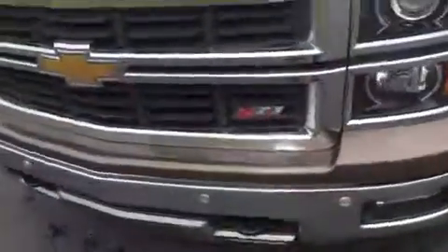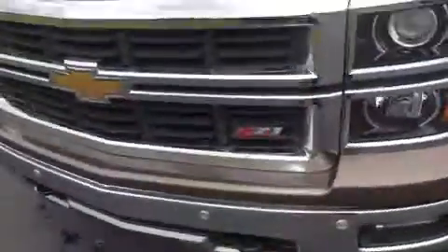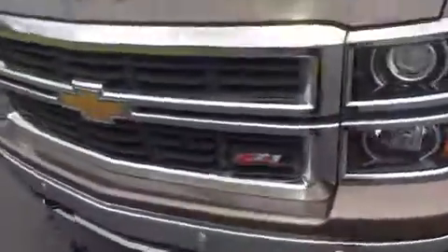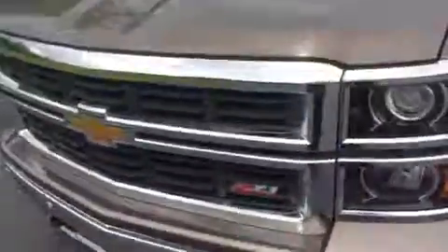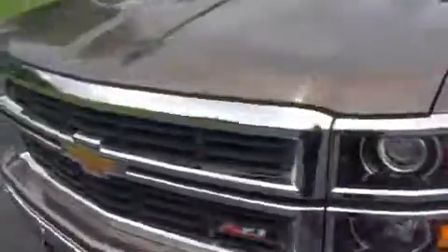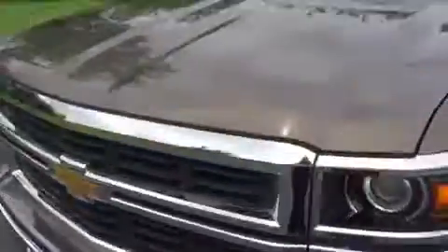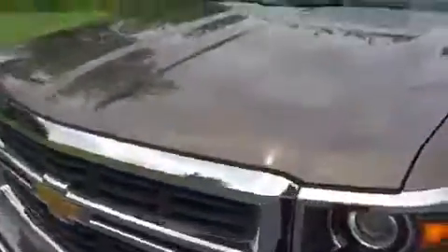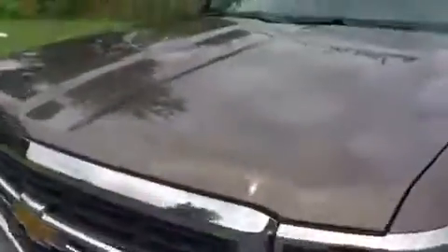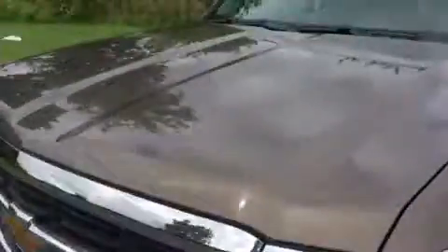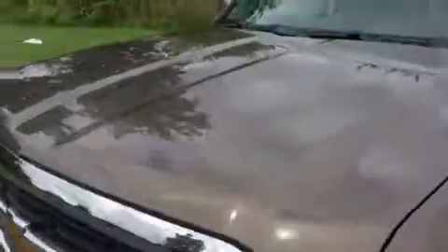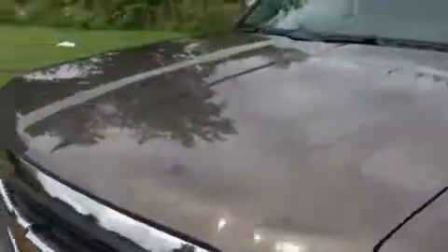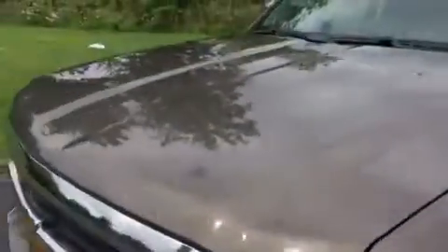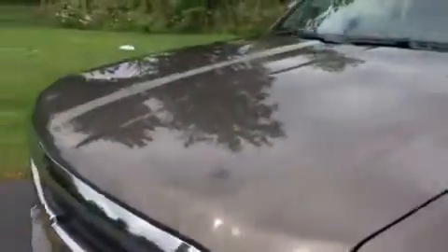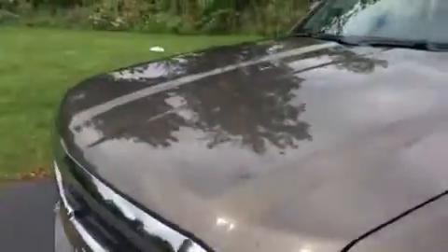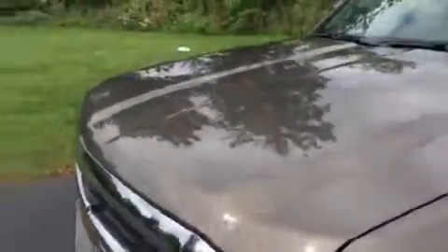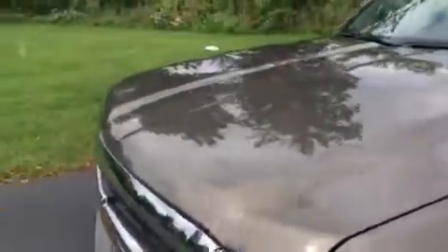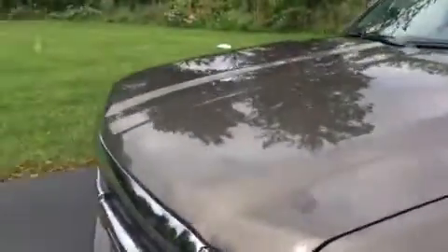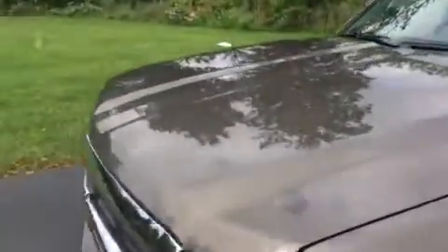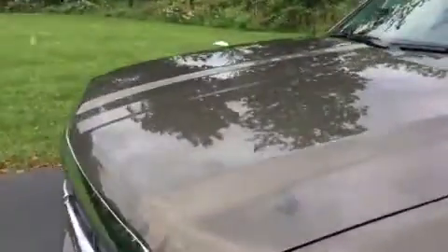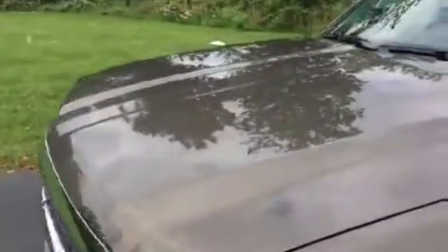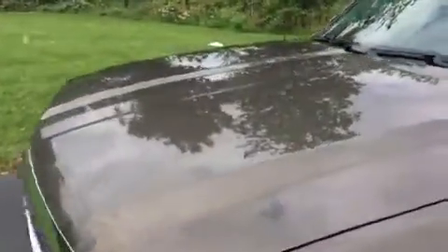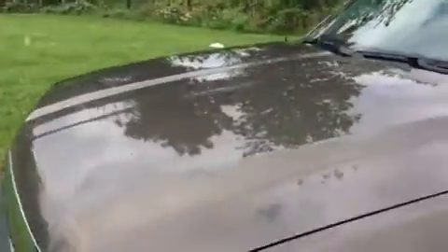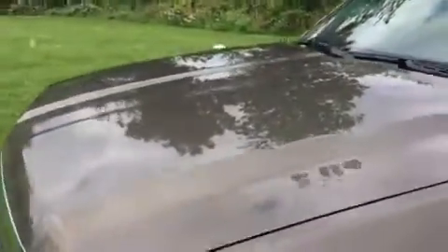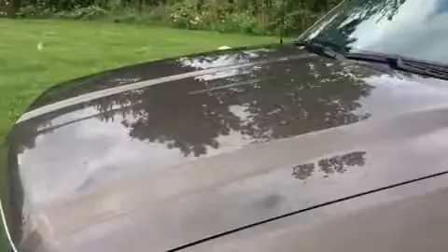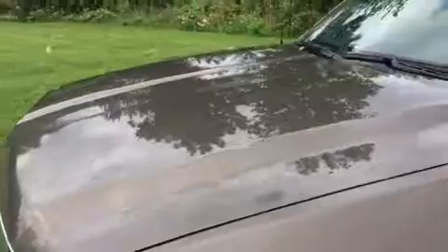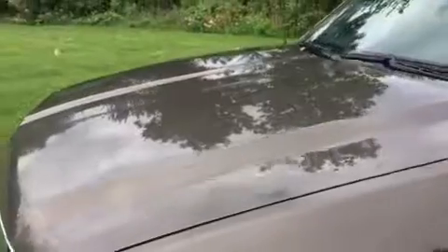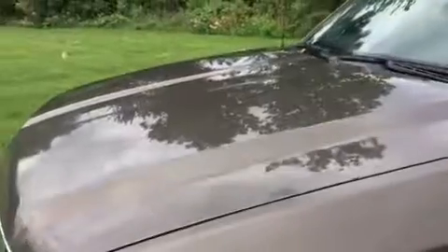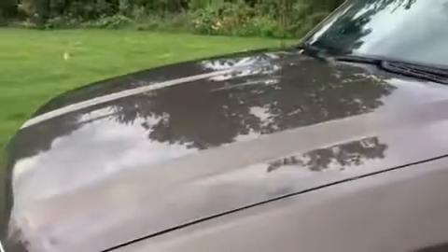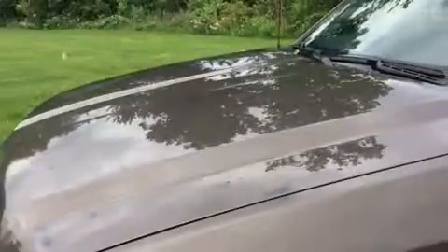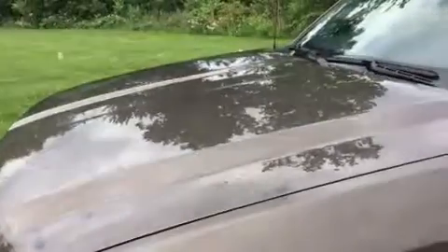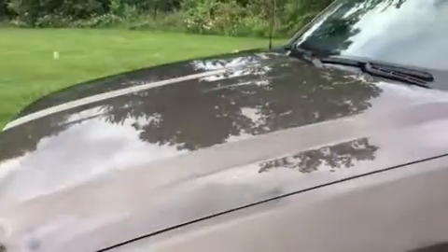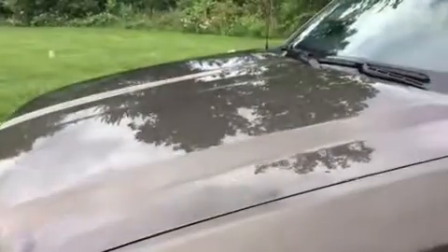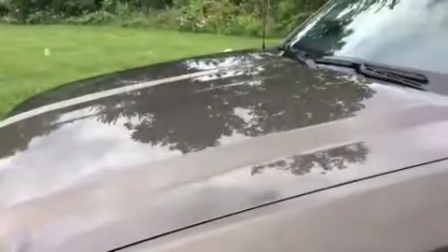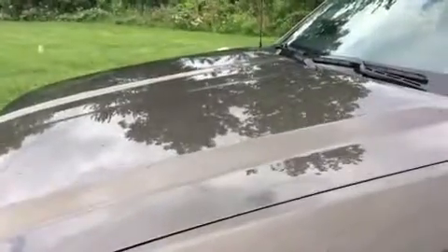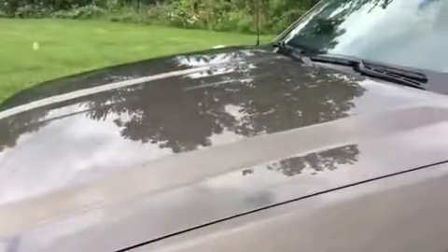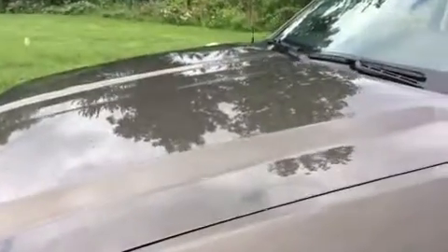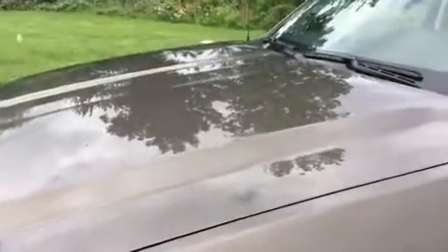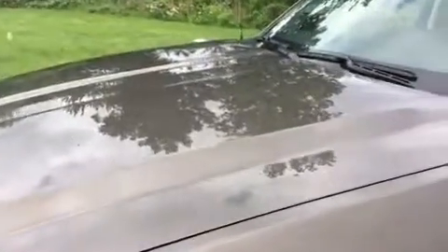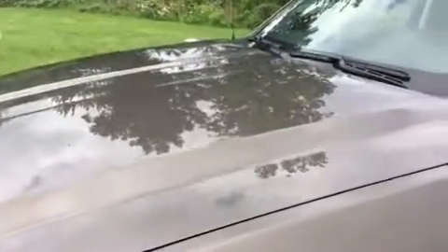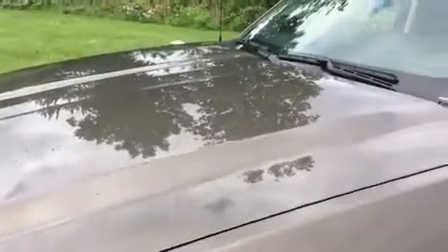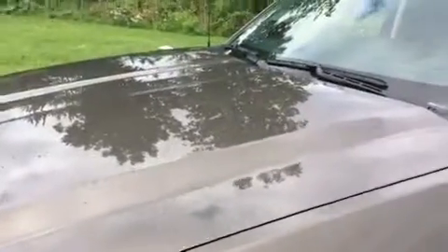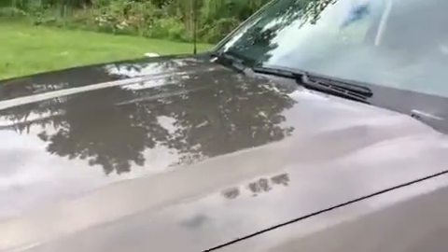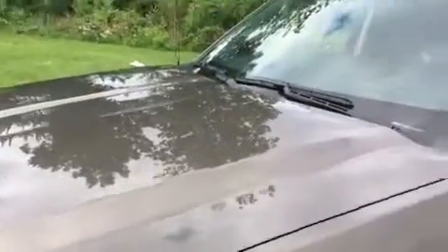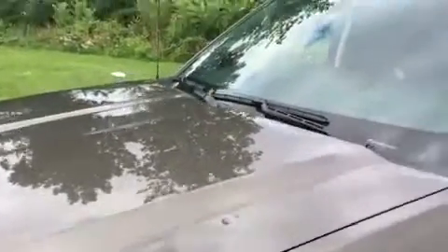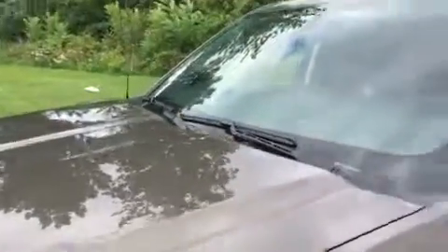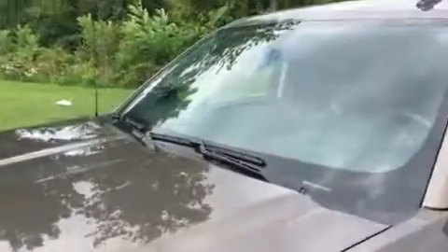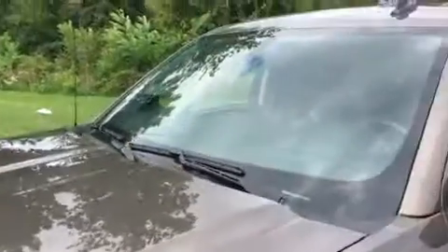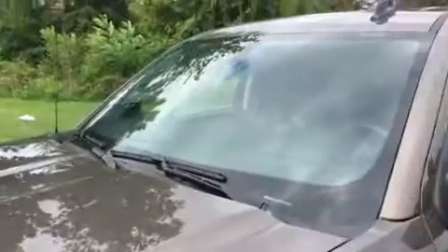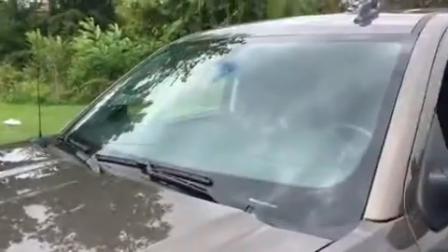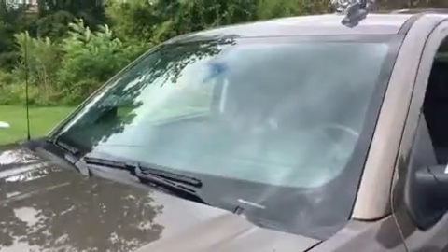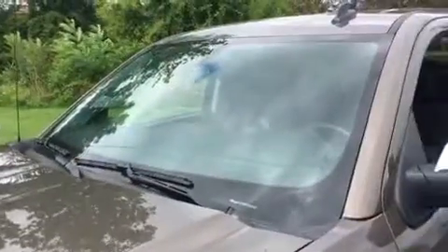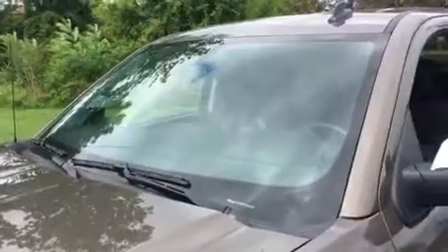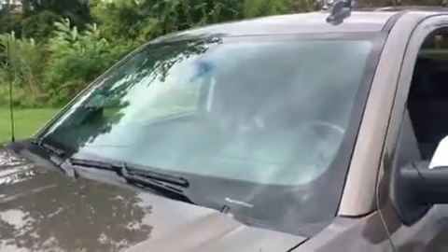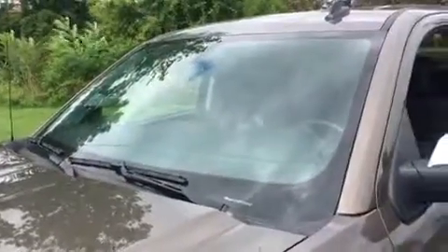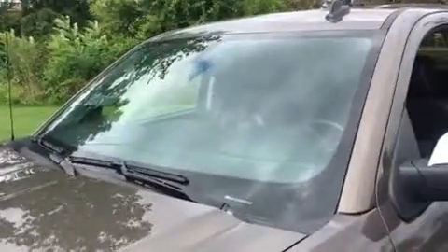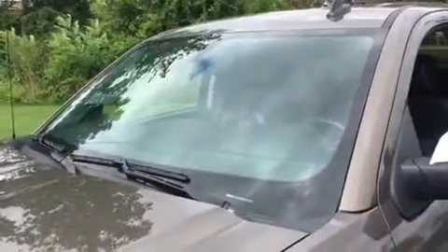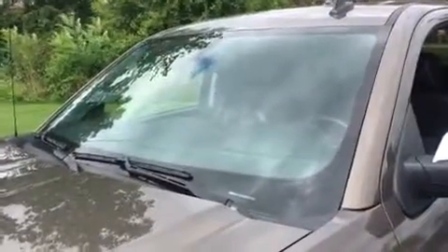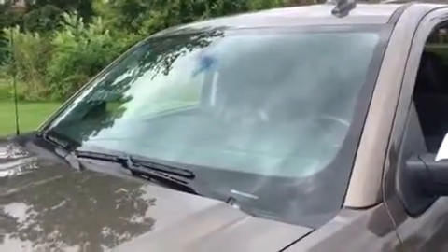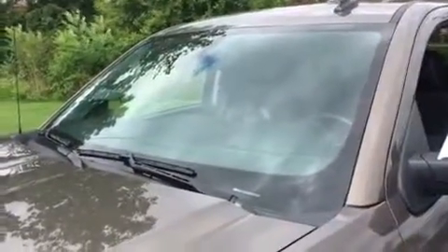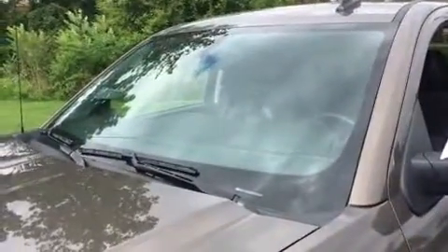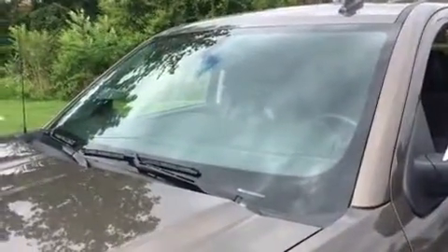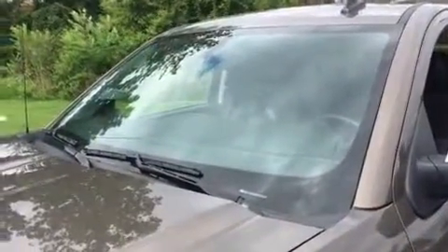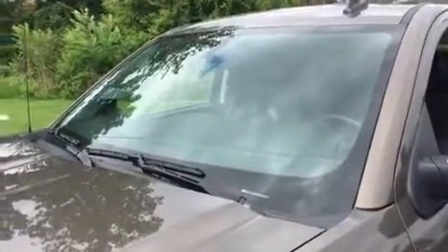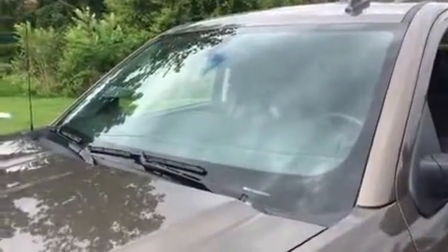Very good looking truck. Hood looks good, there's no dents, no dings. Windshield looks good, no cracks.